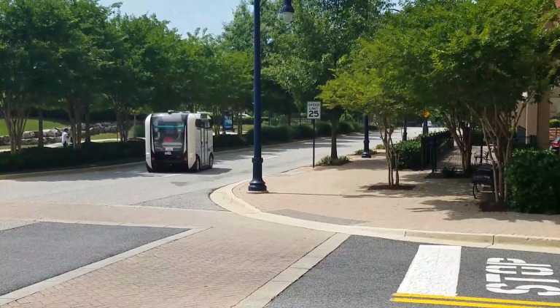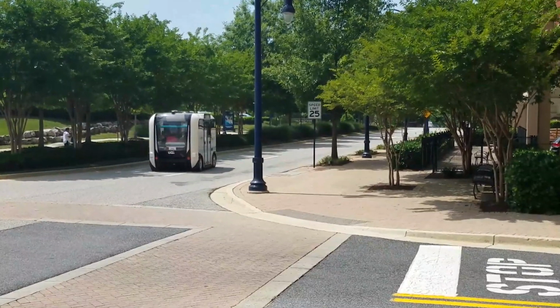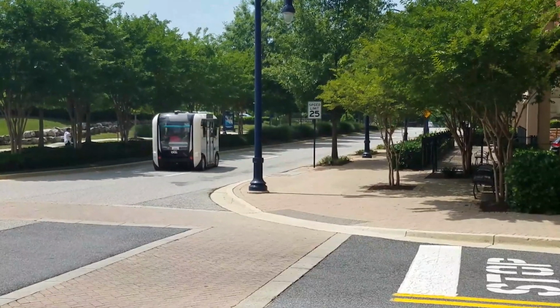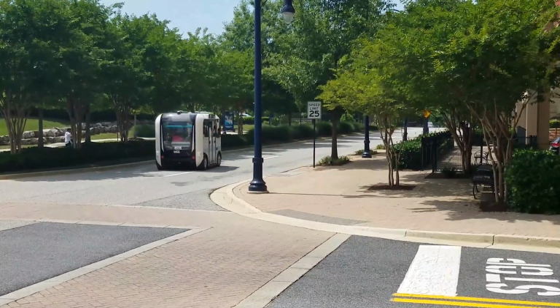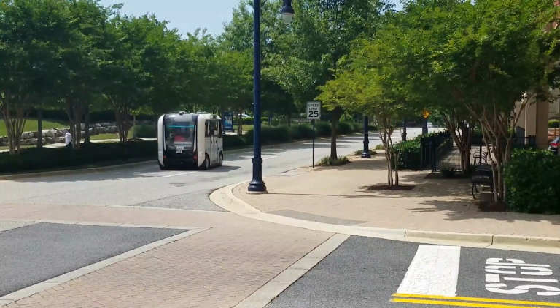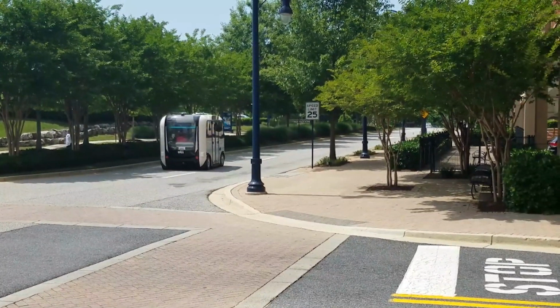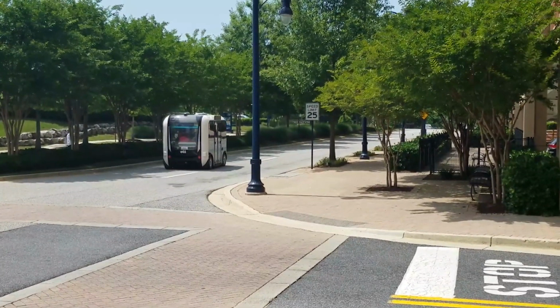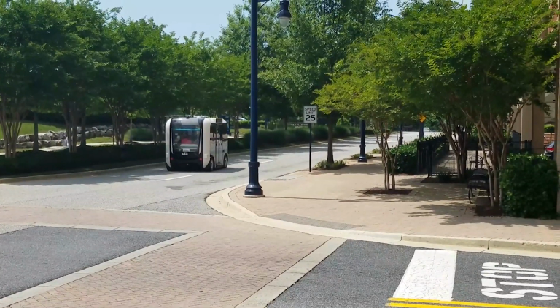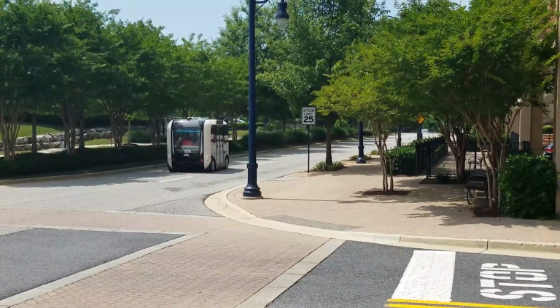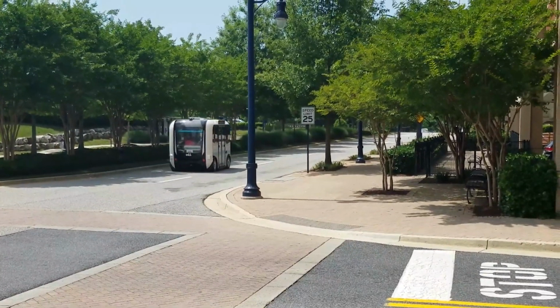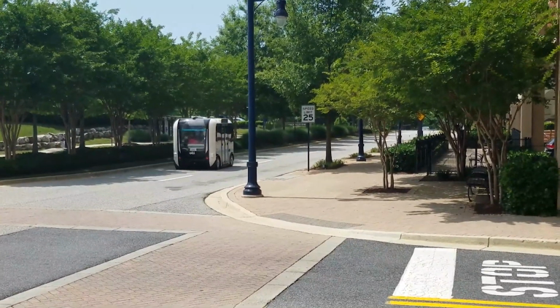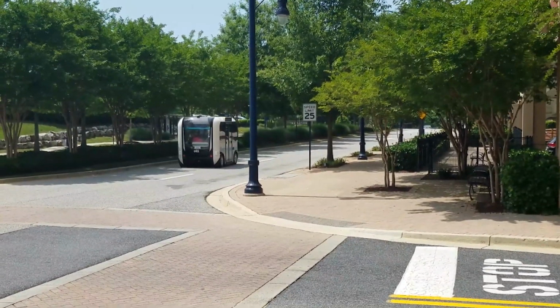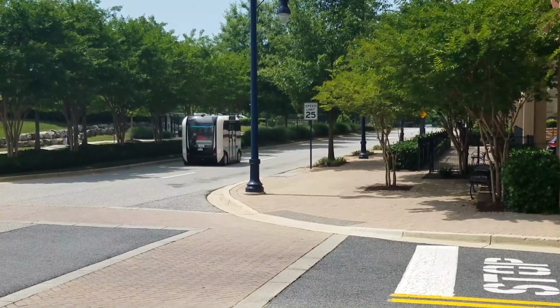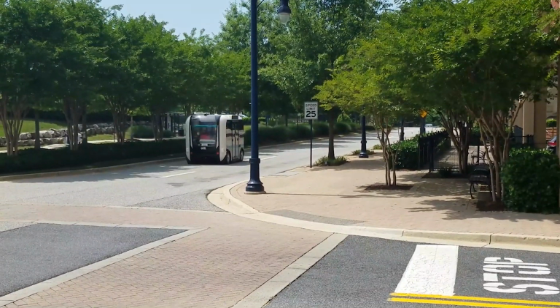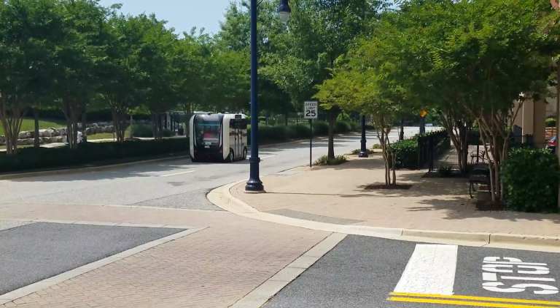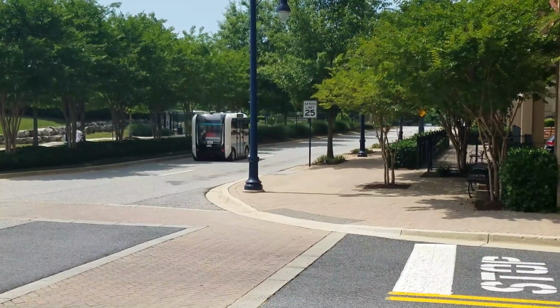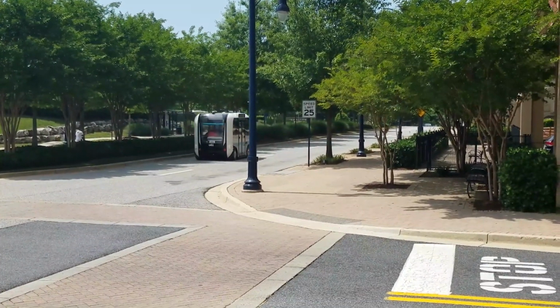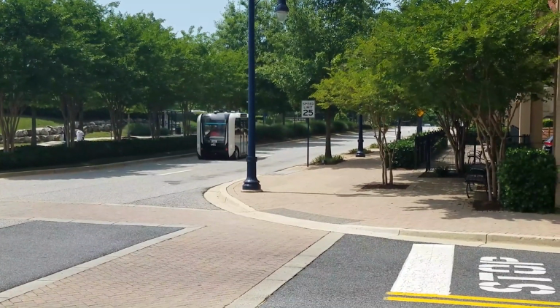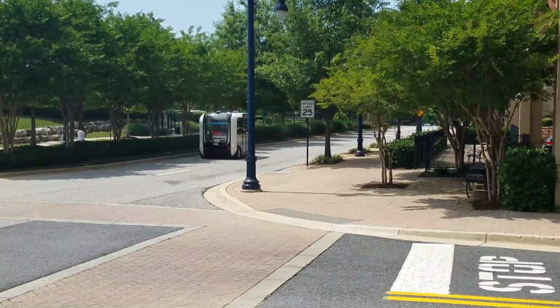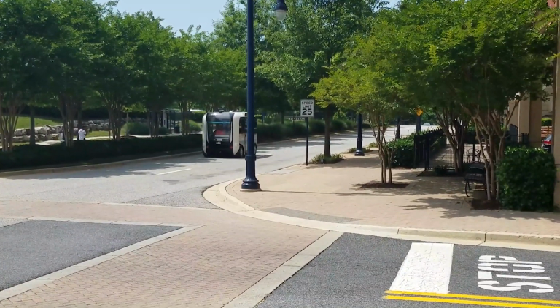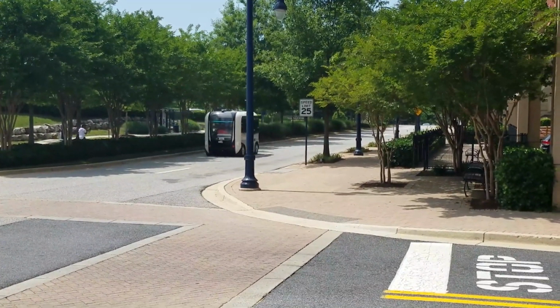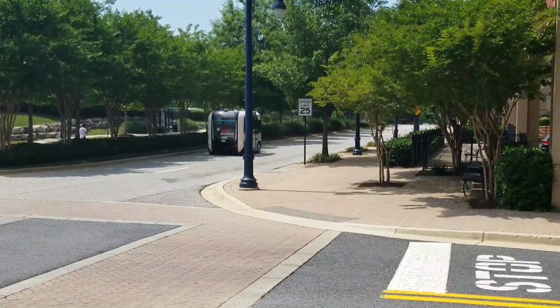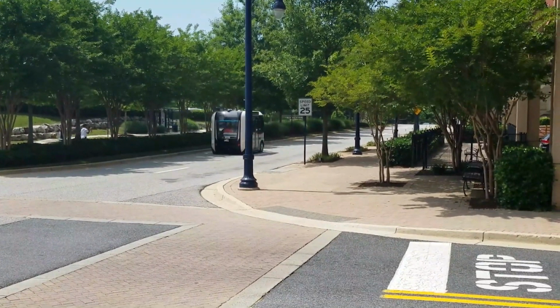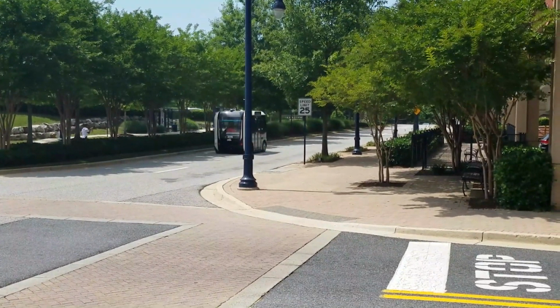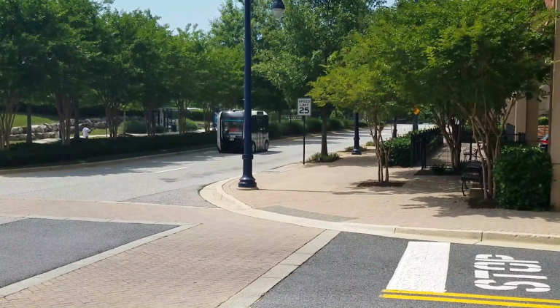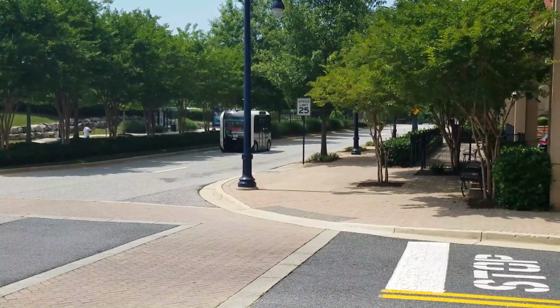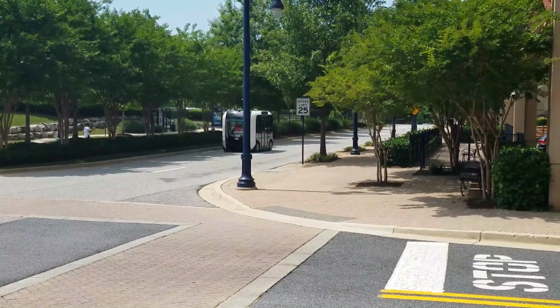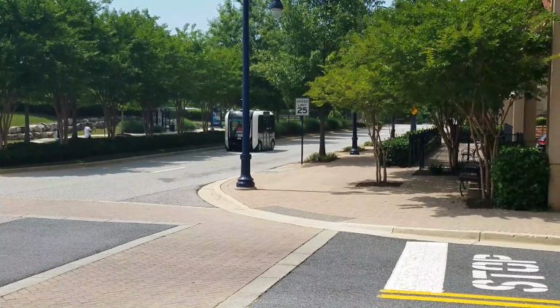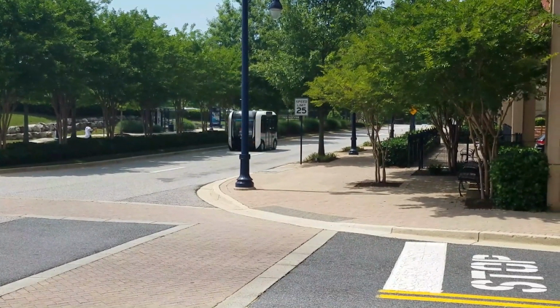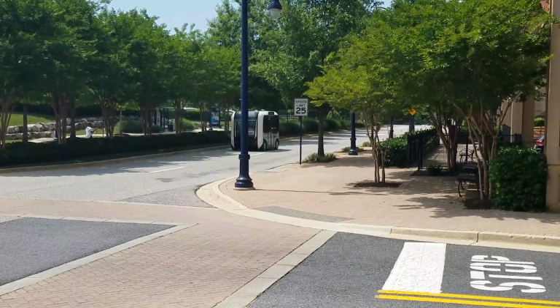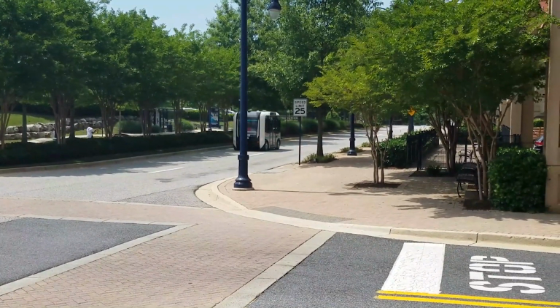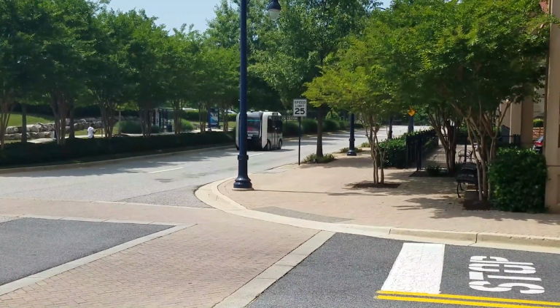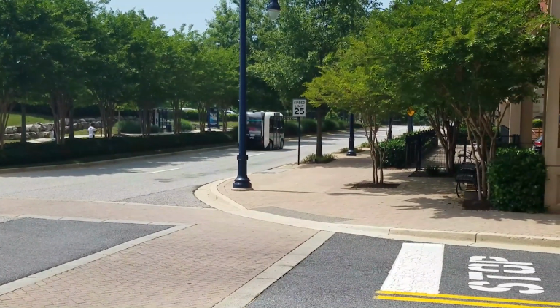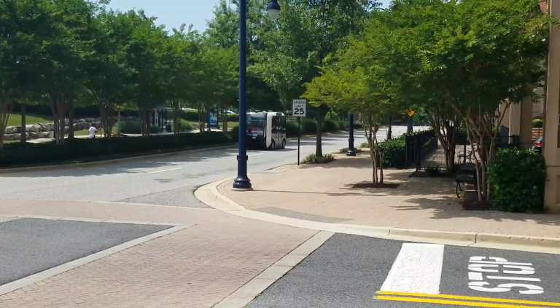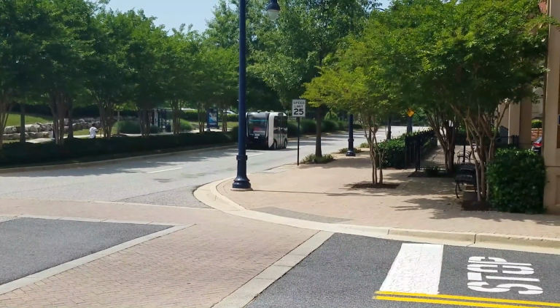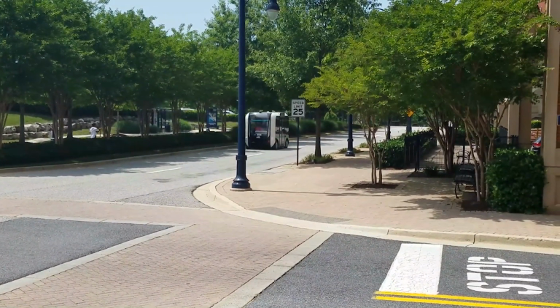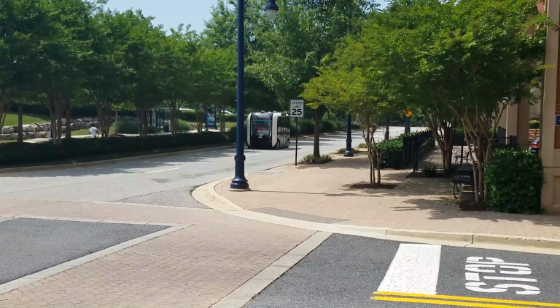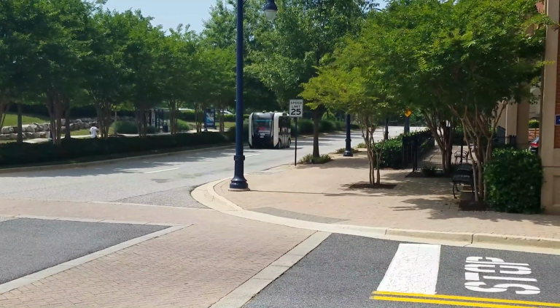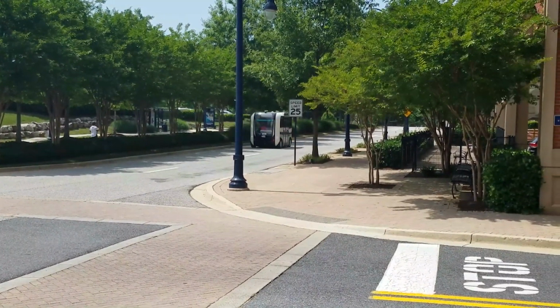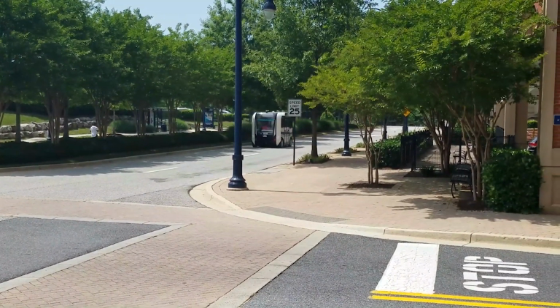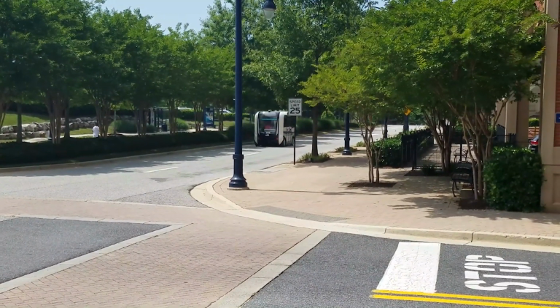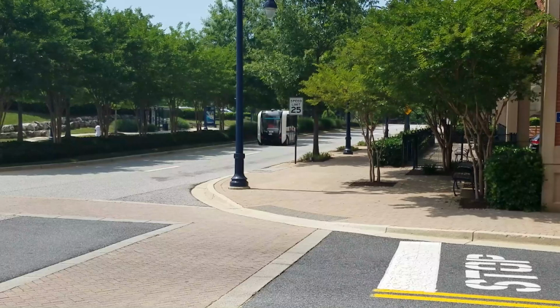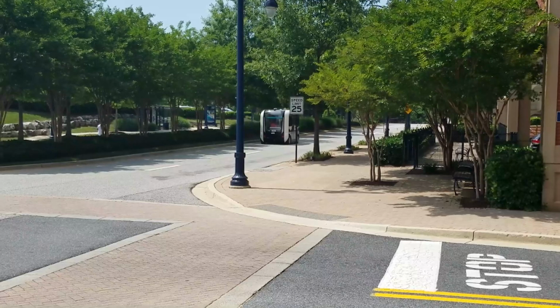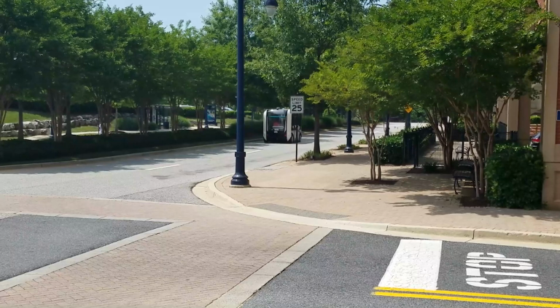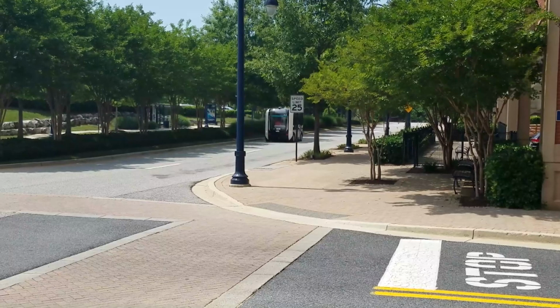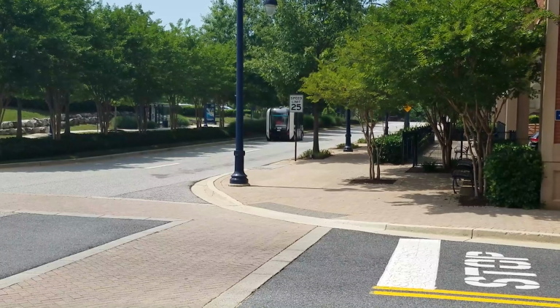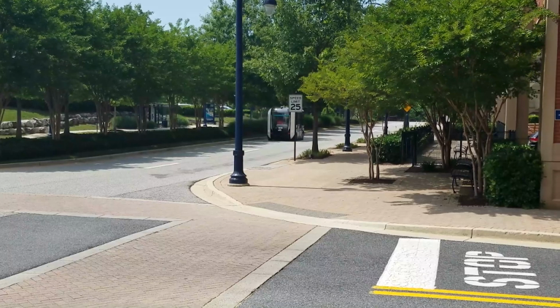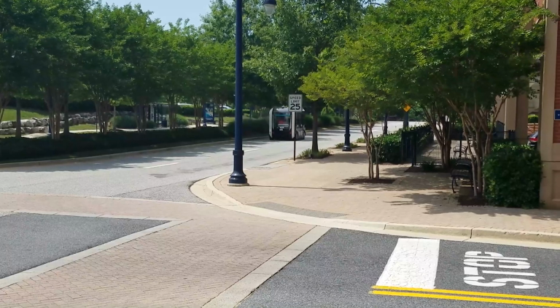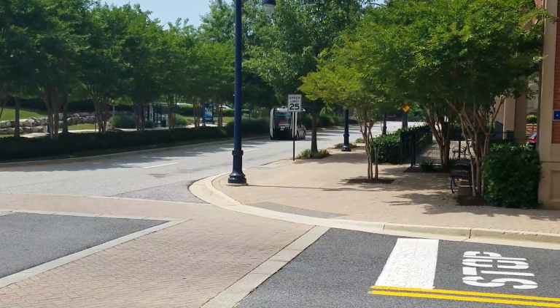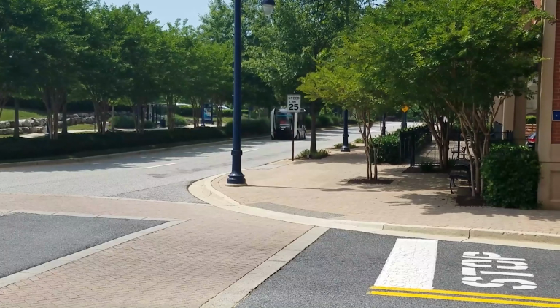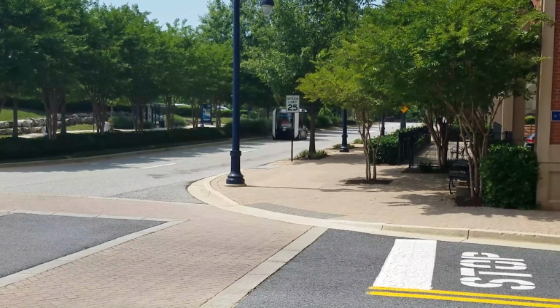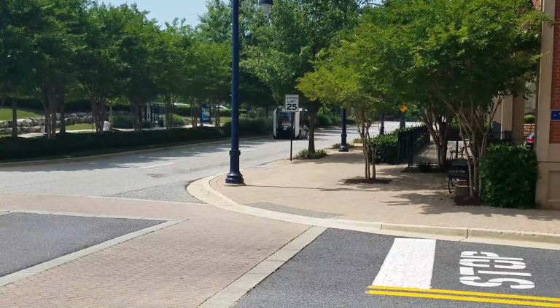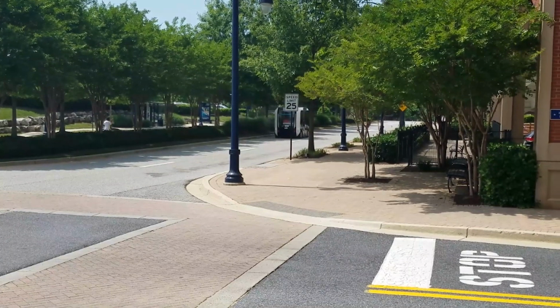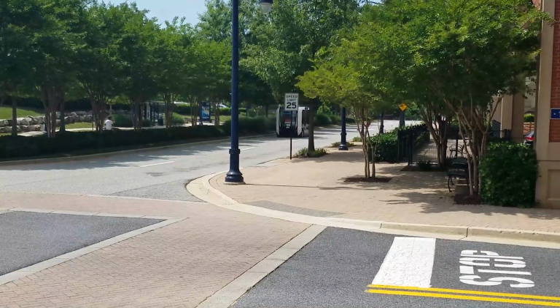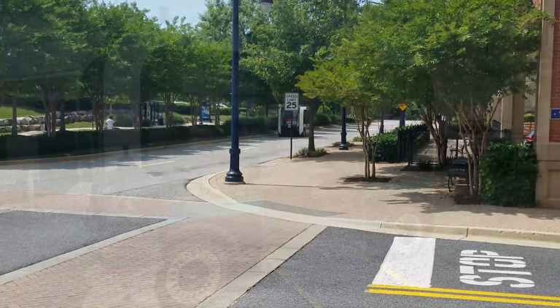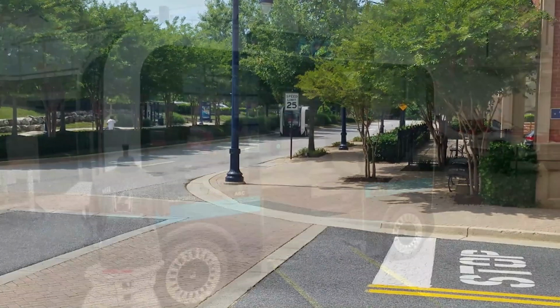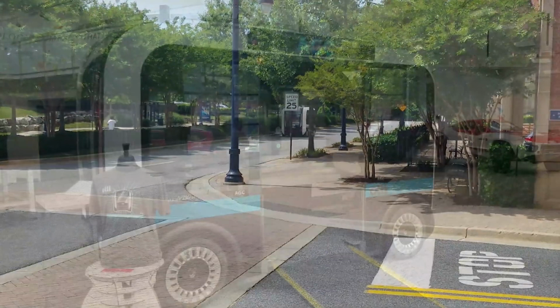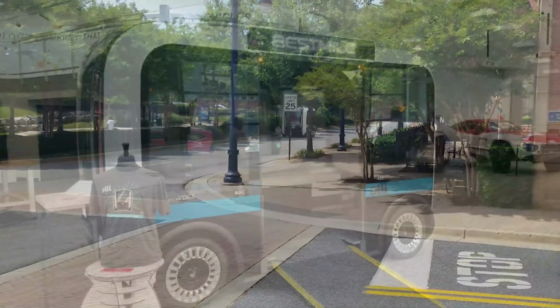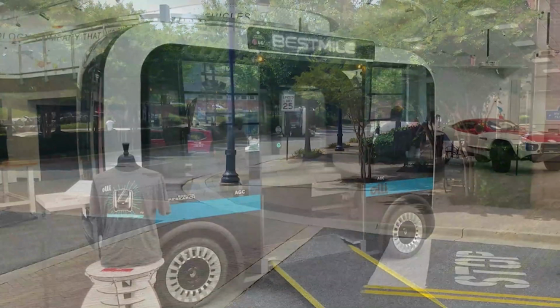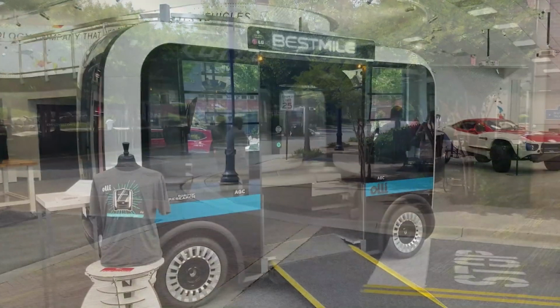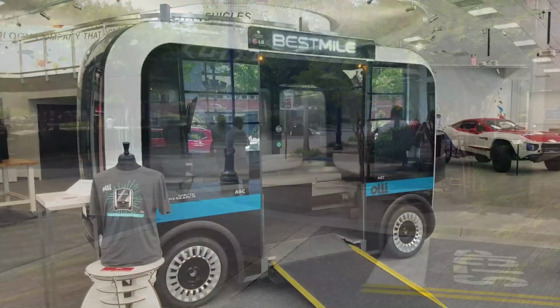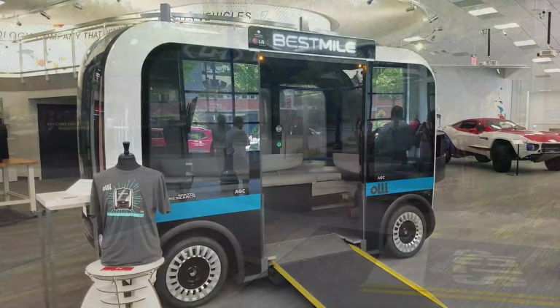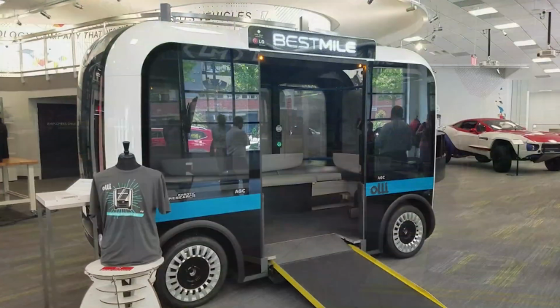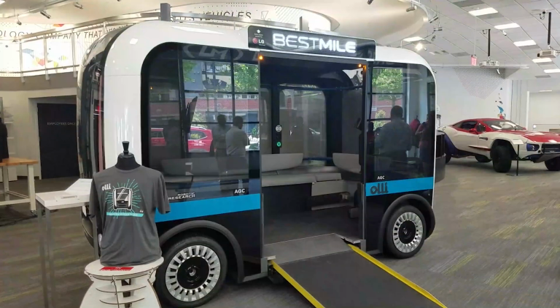LM Industries, who owns Local Motors, has produced a number of interesting vehicles — more about that later.